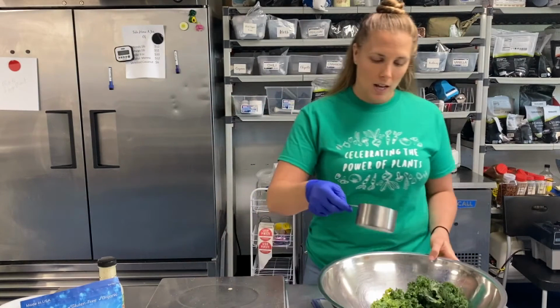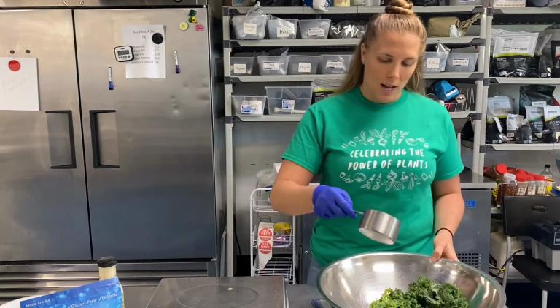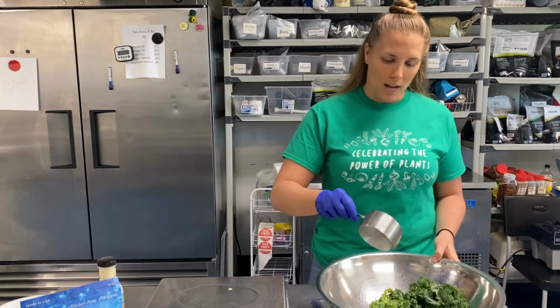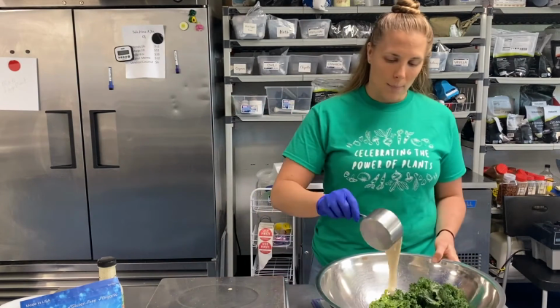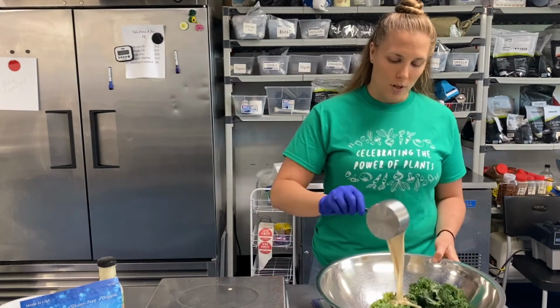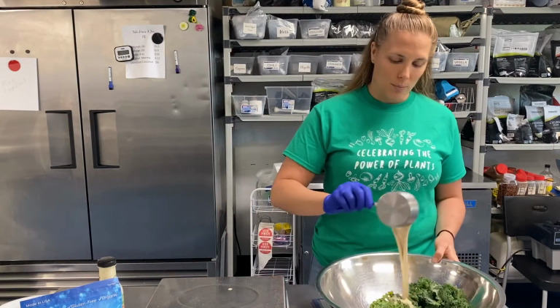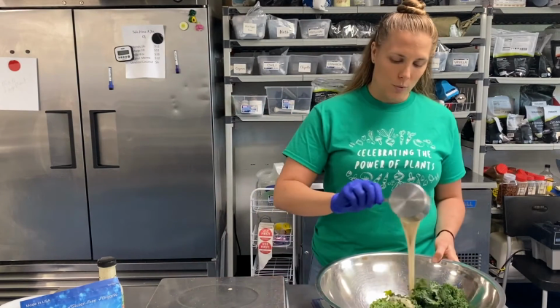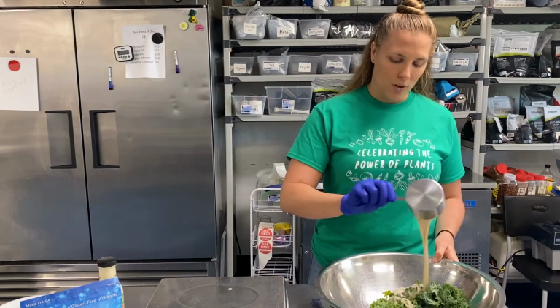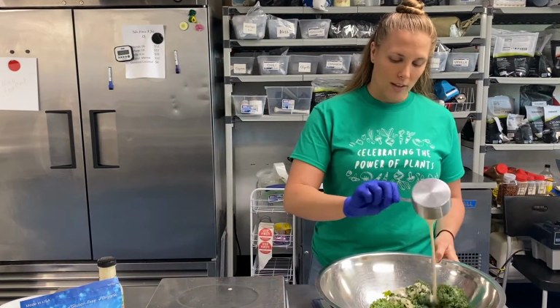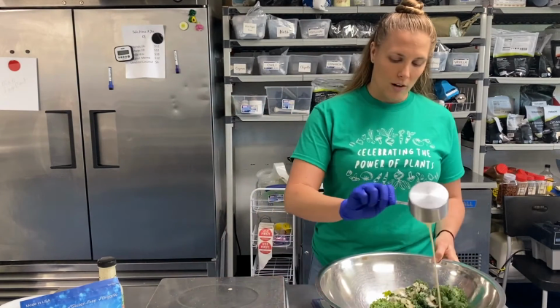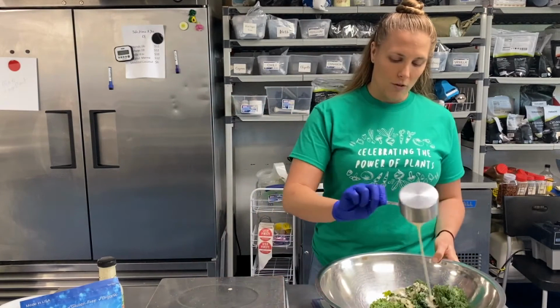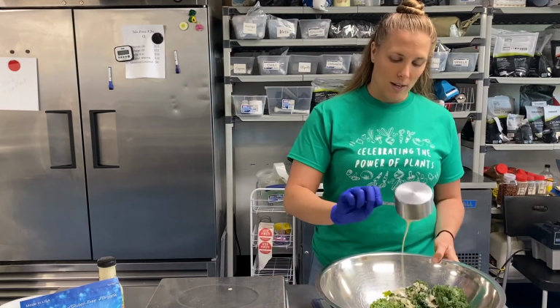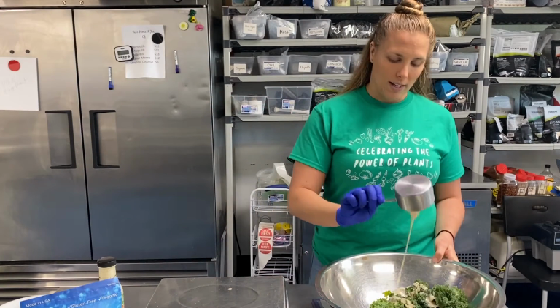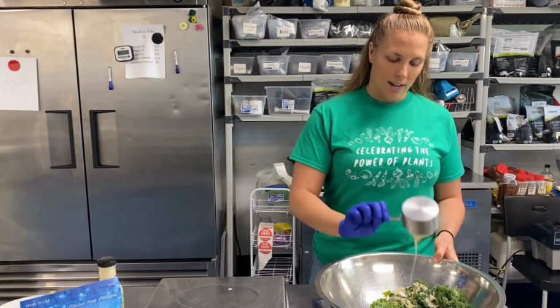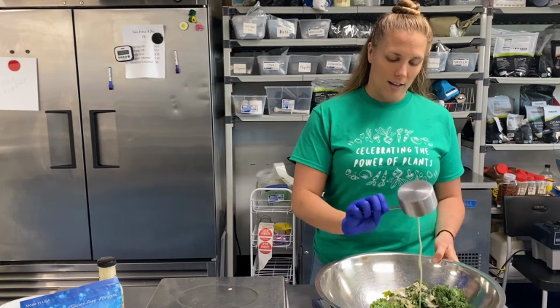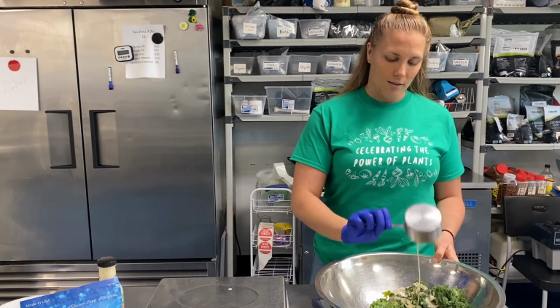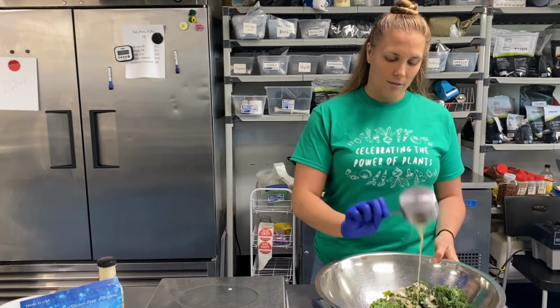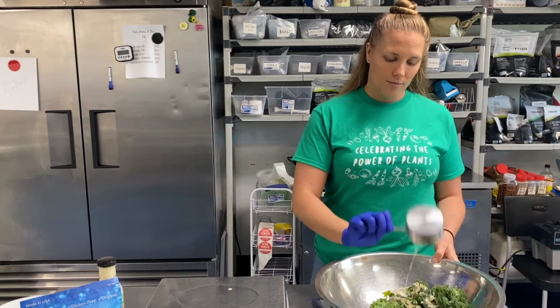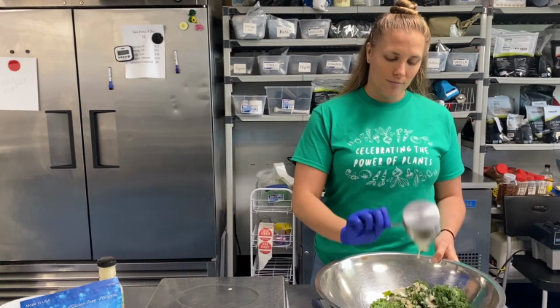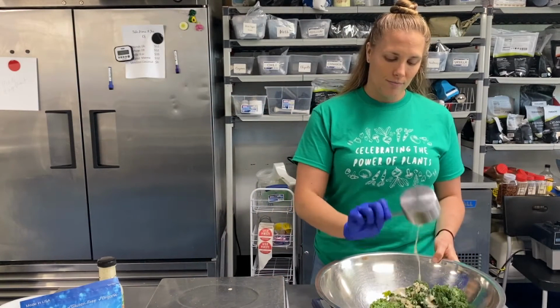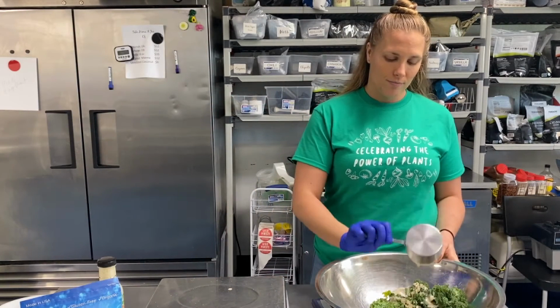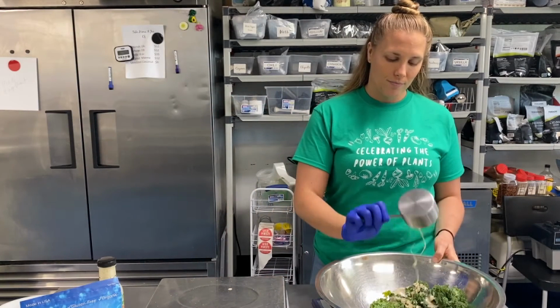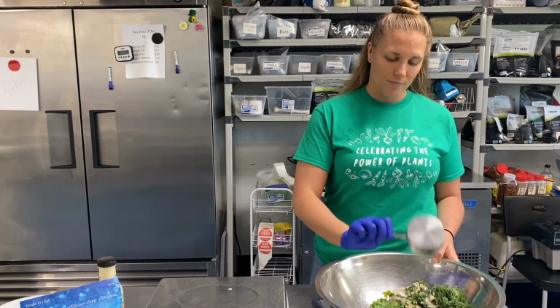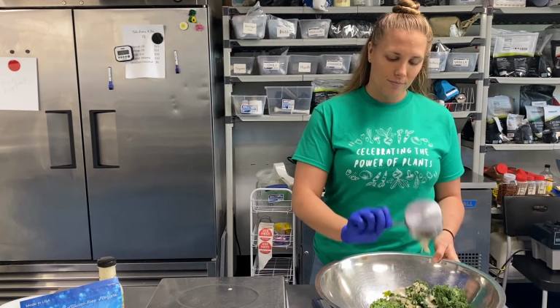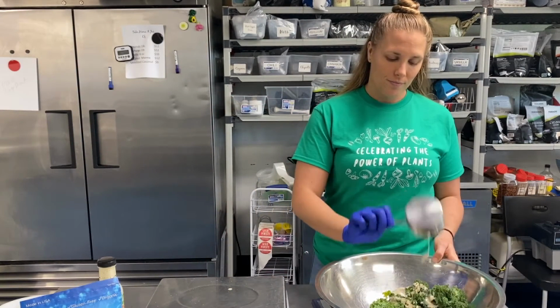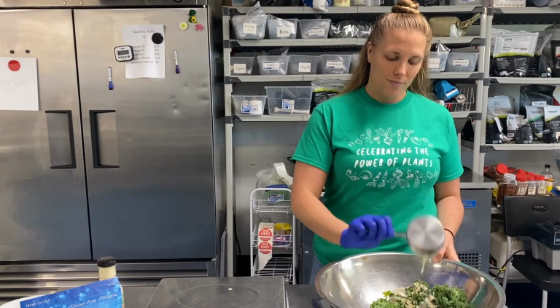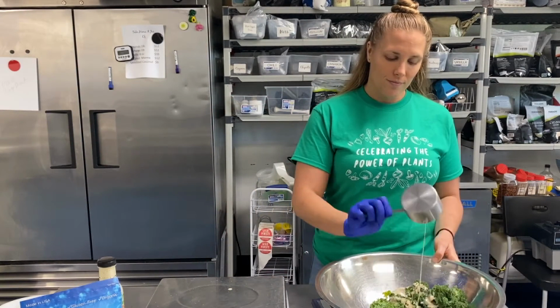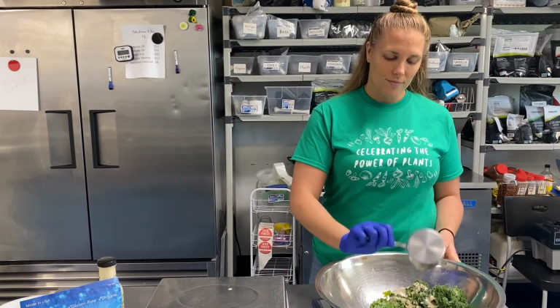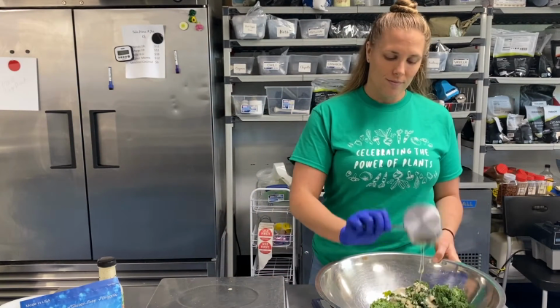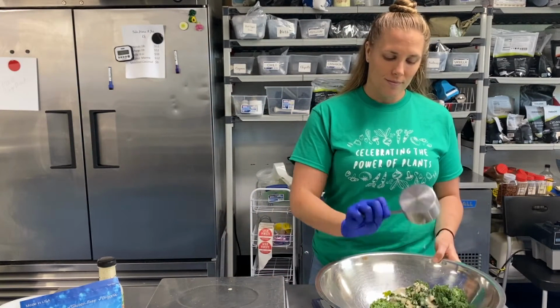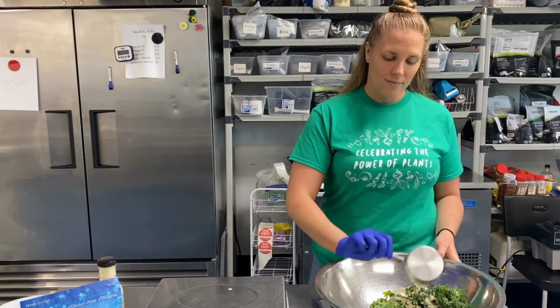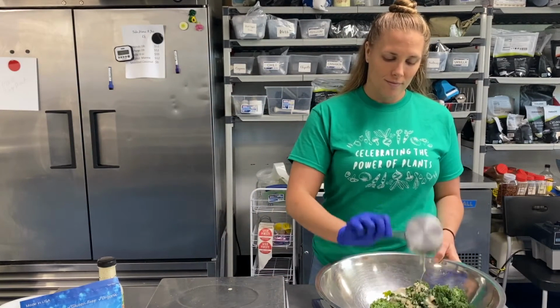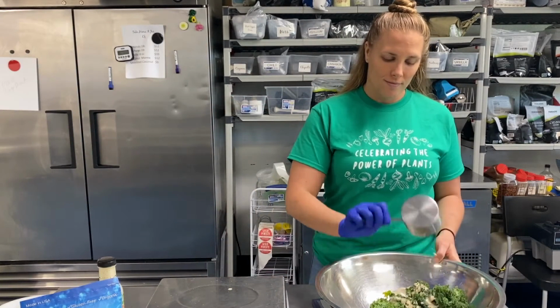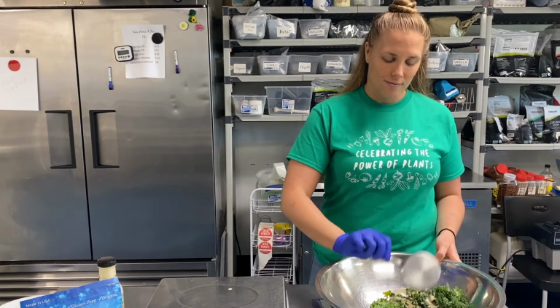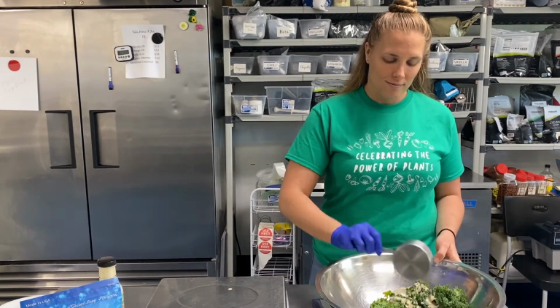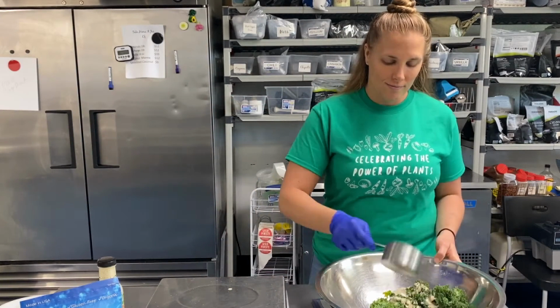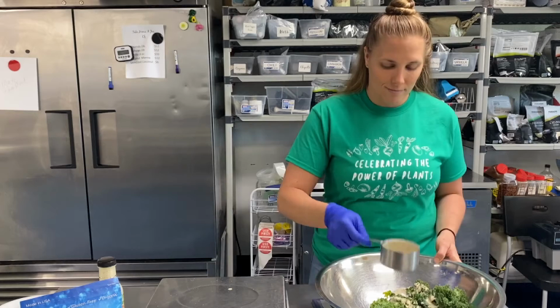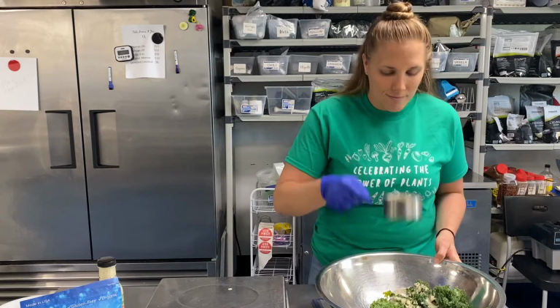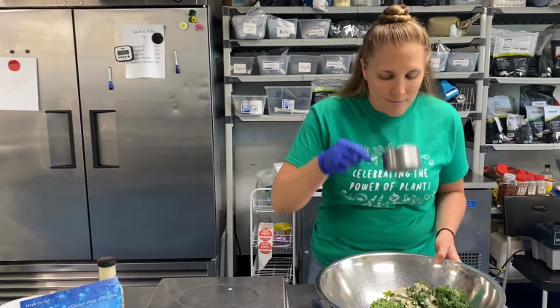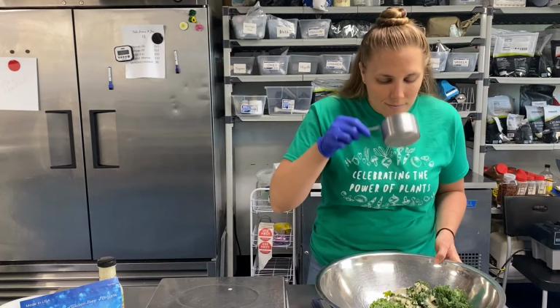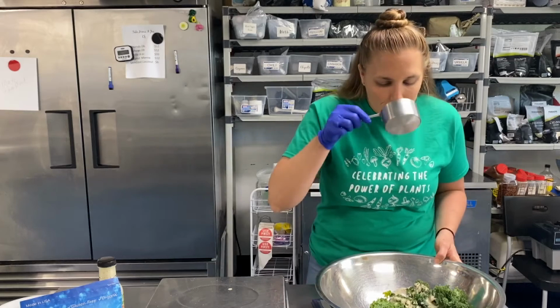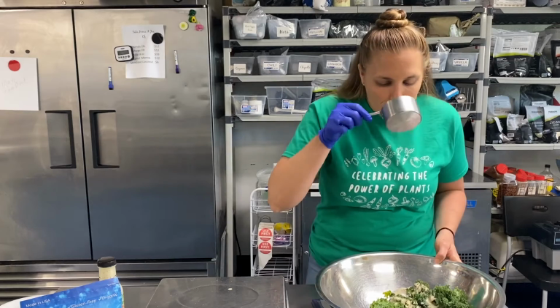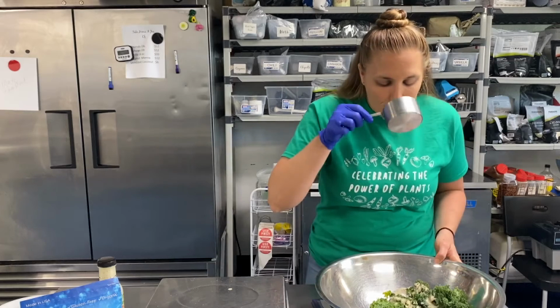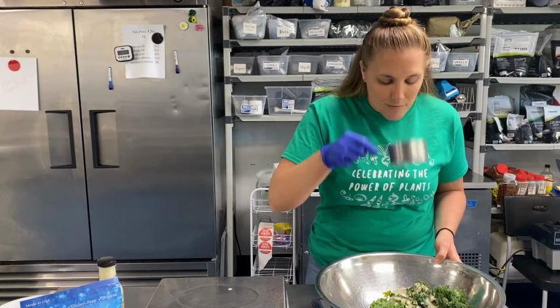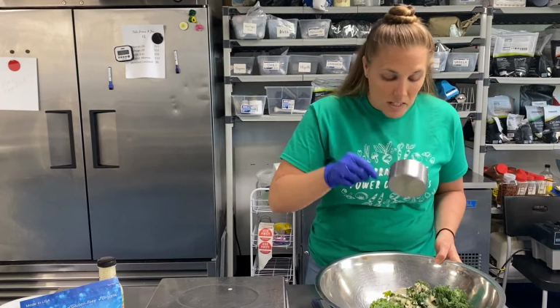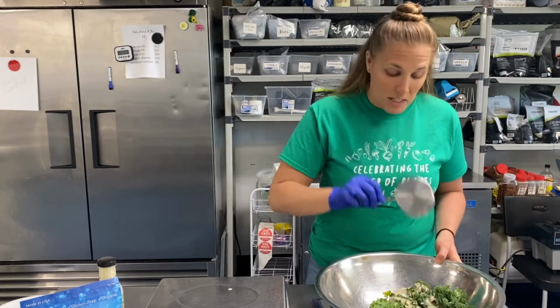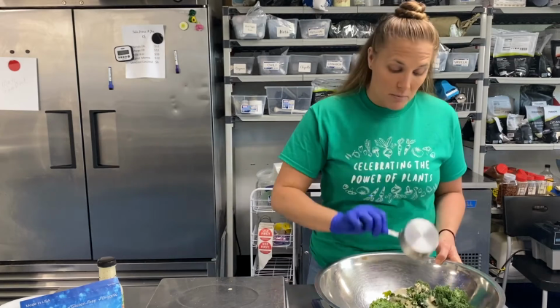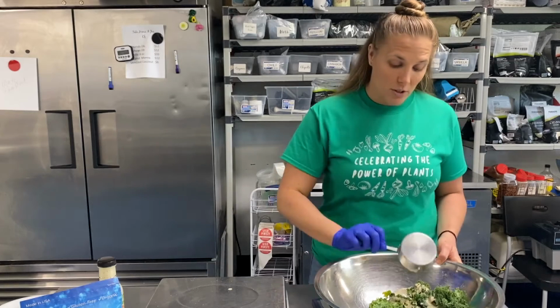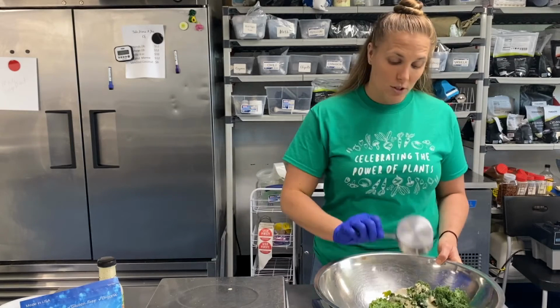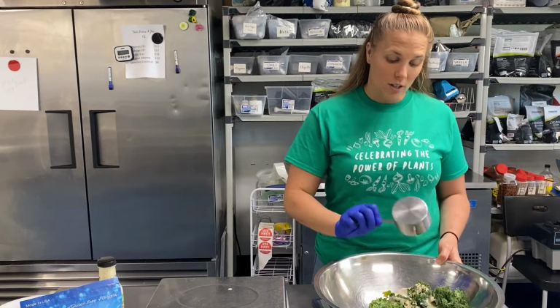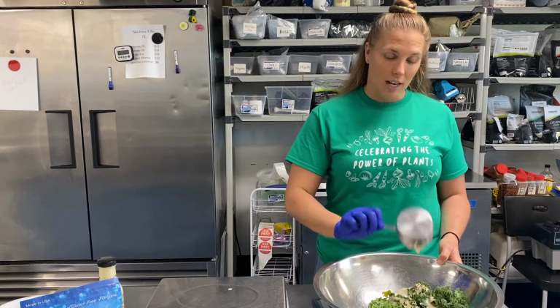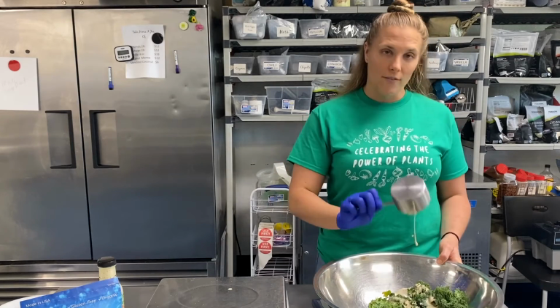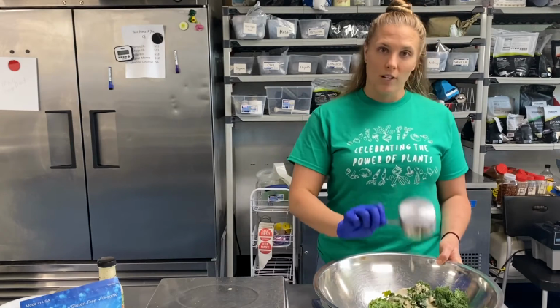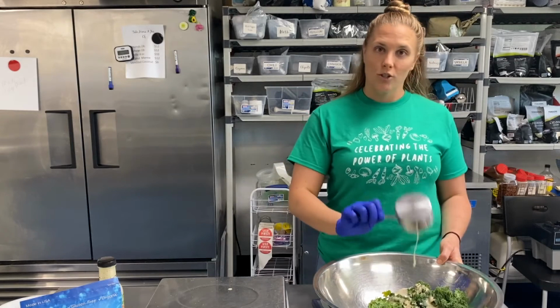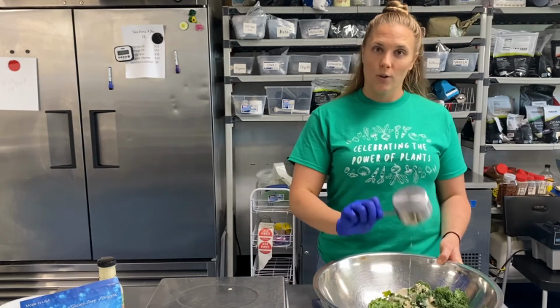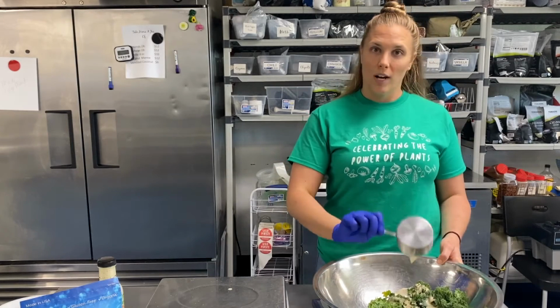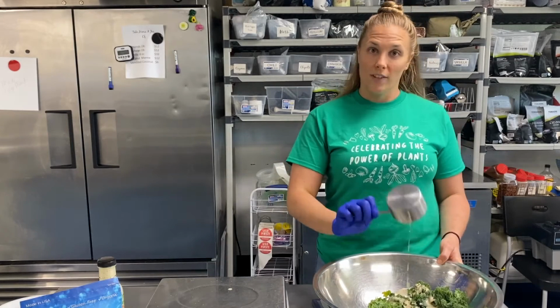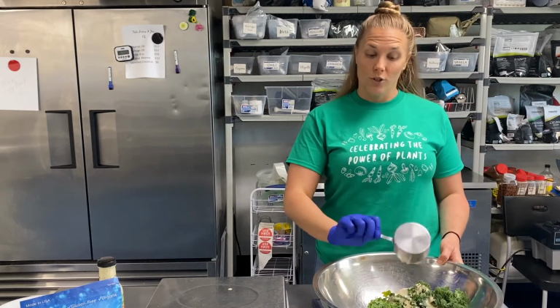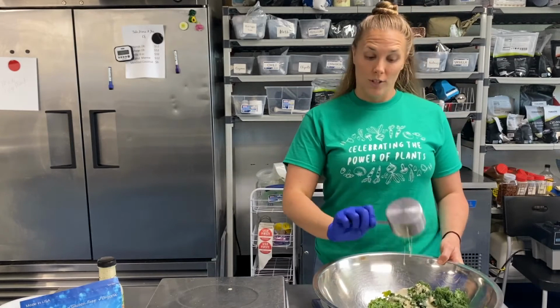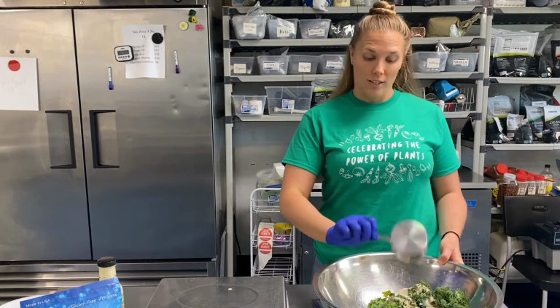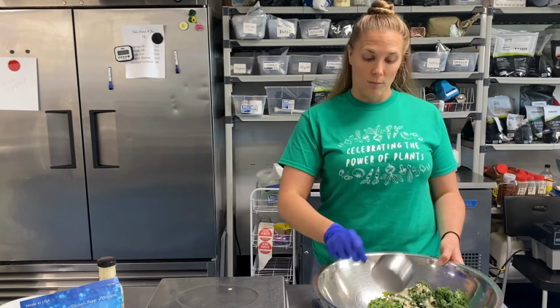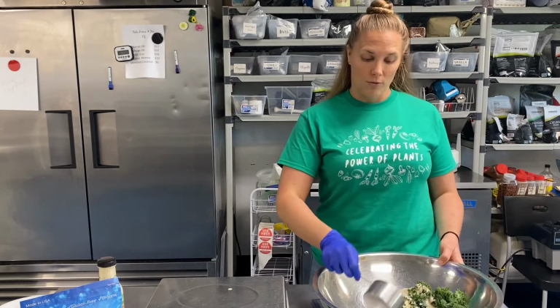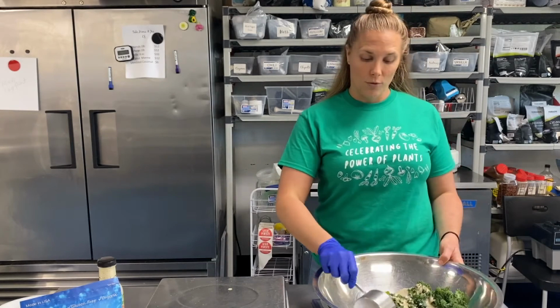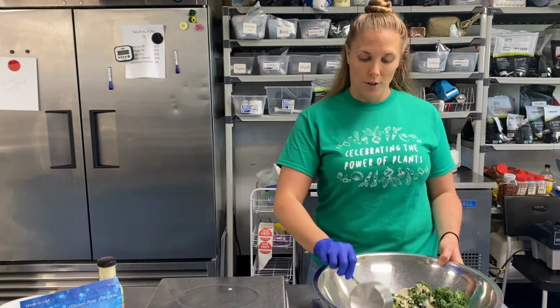I'm going to pour that over my kale. Smells good — I have not tried this dressing before.